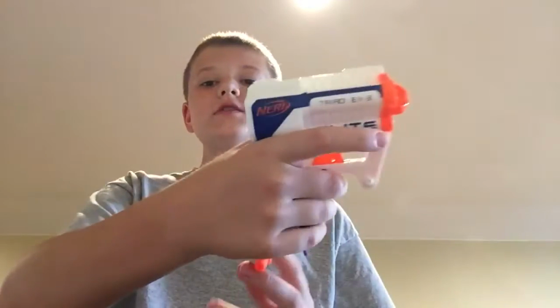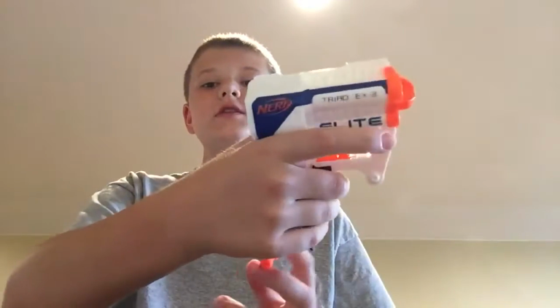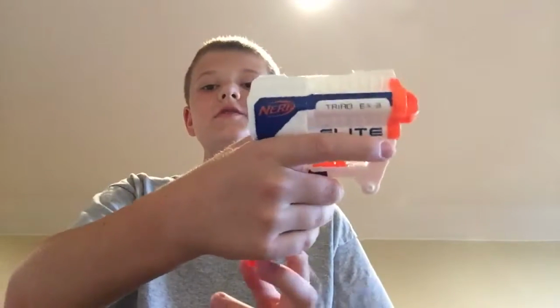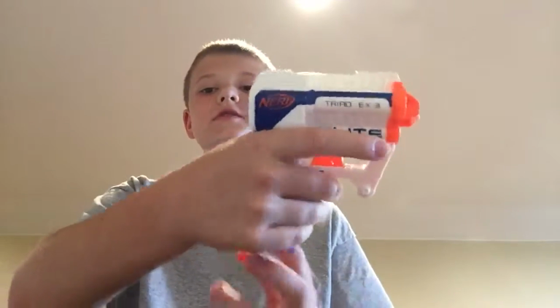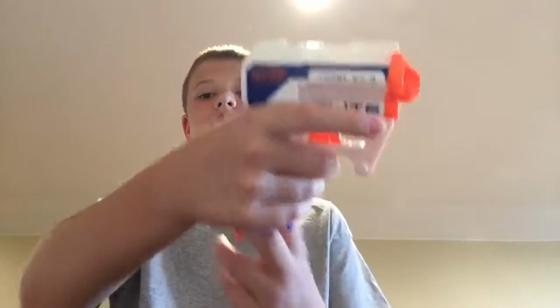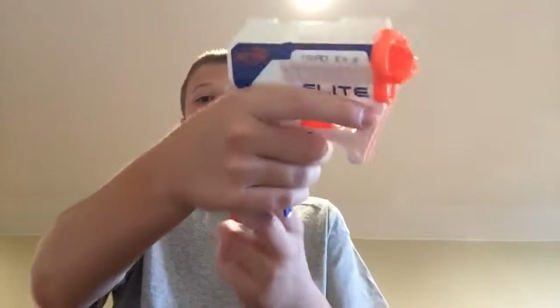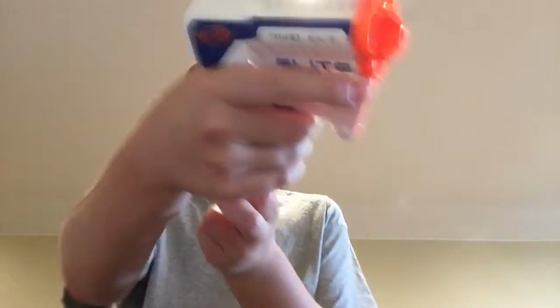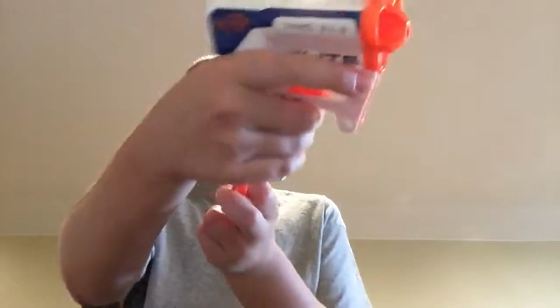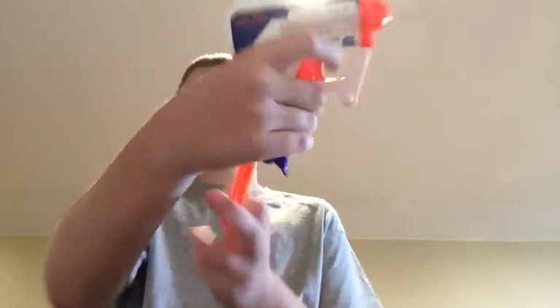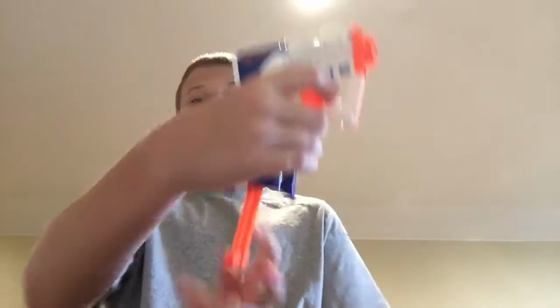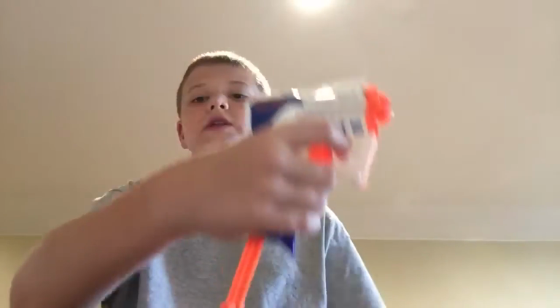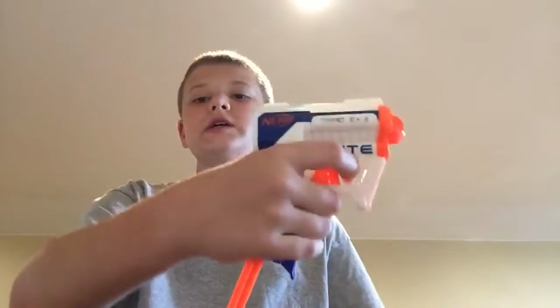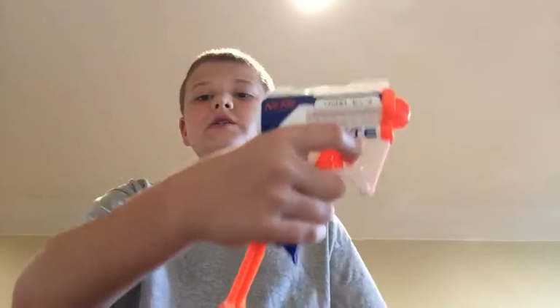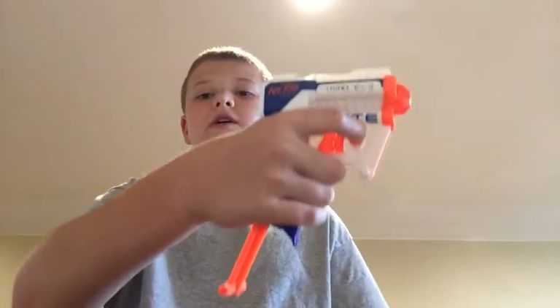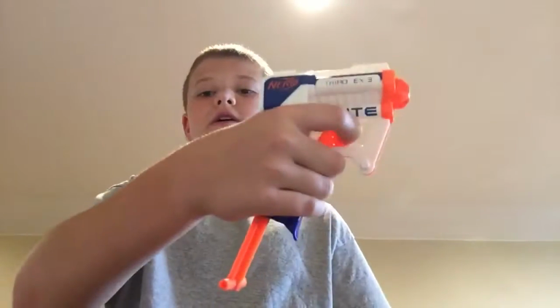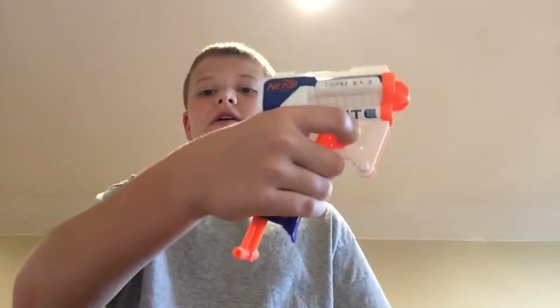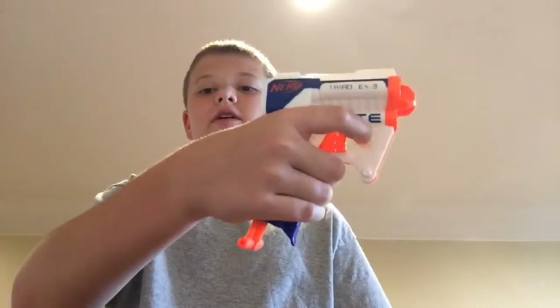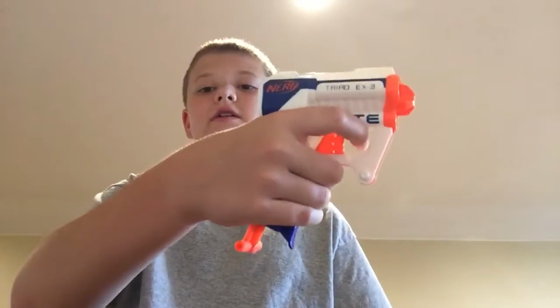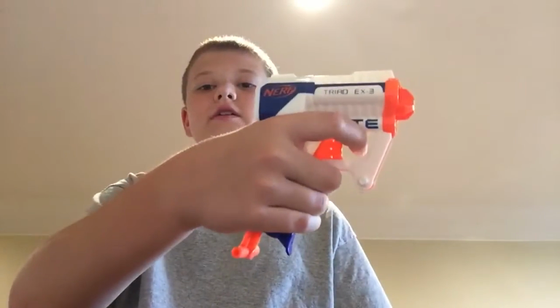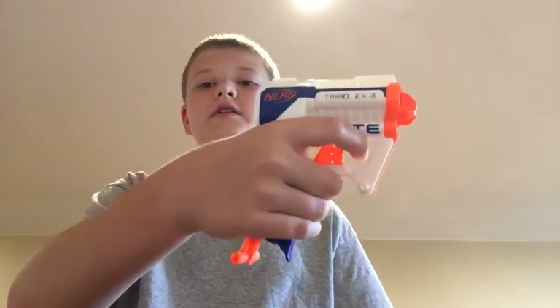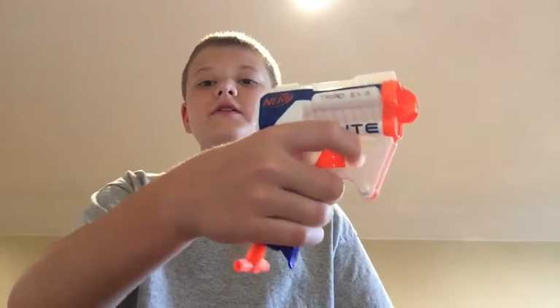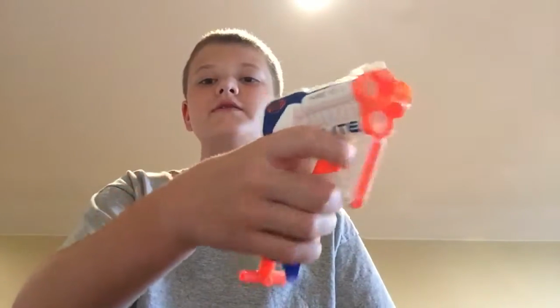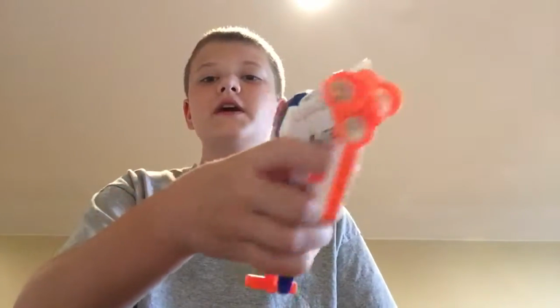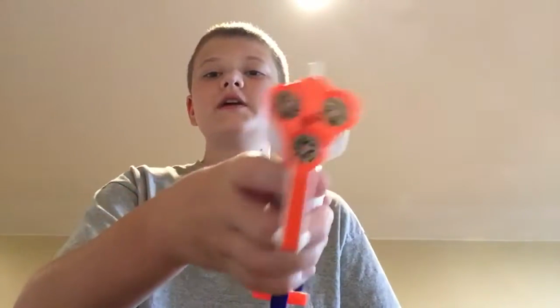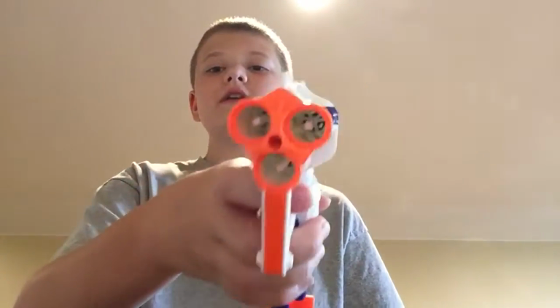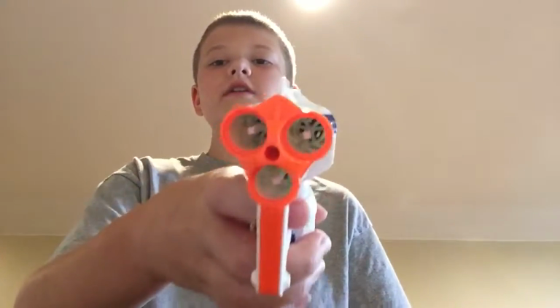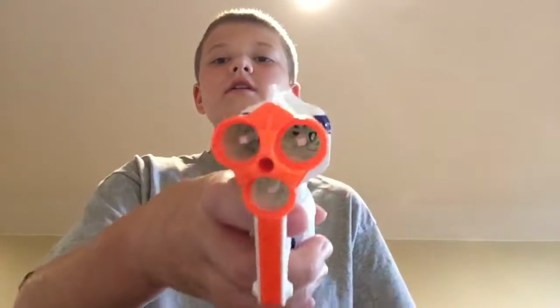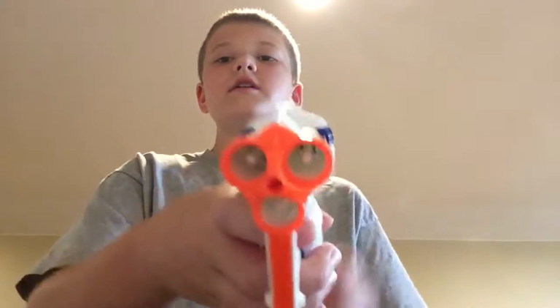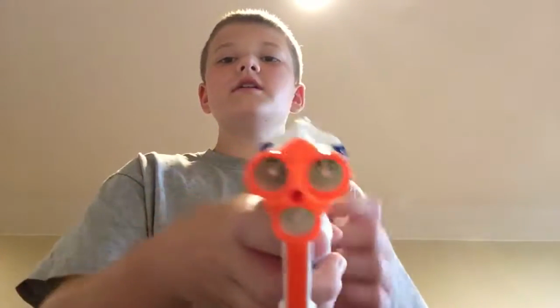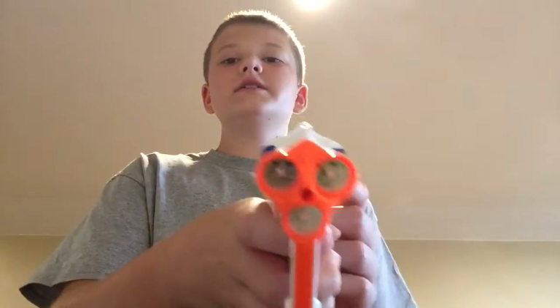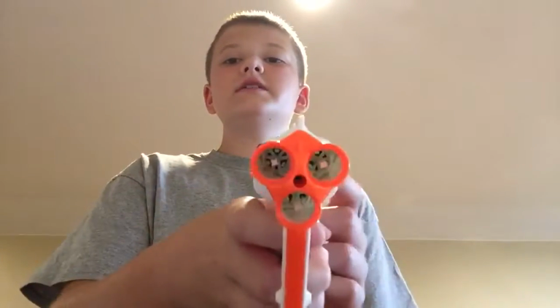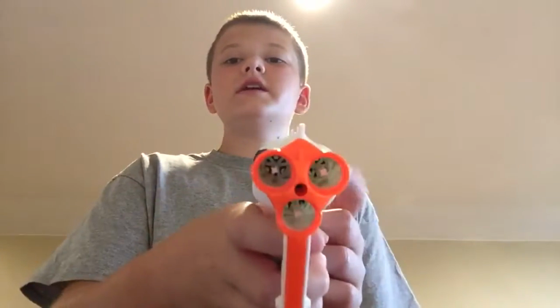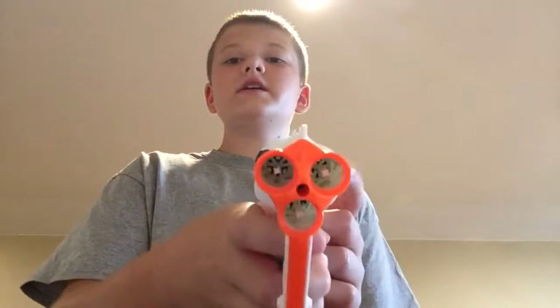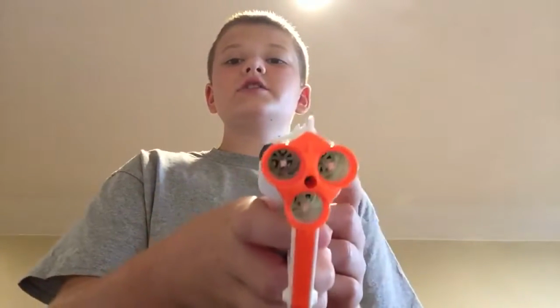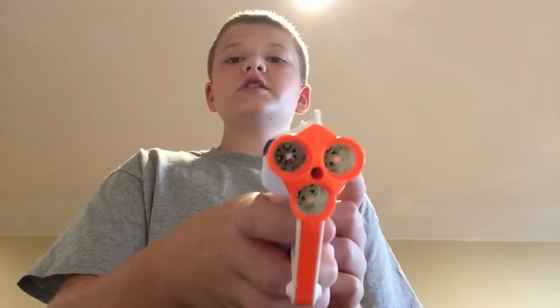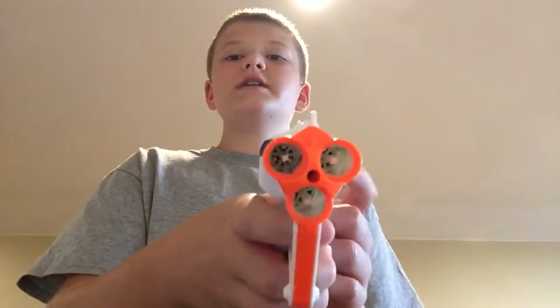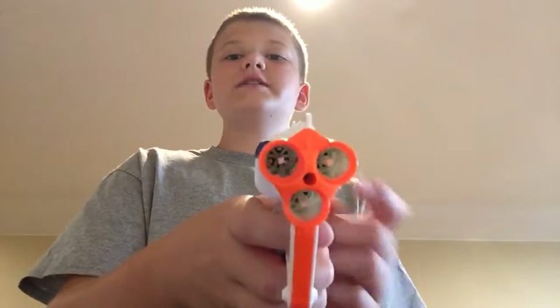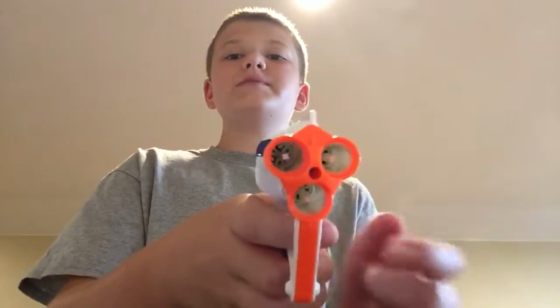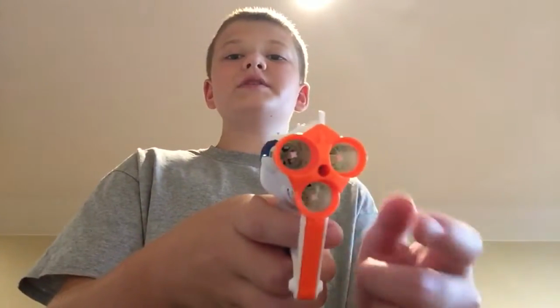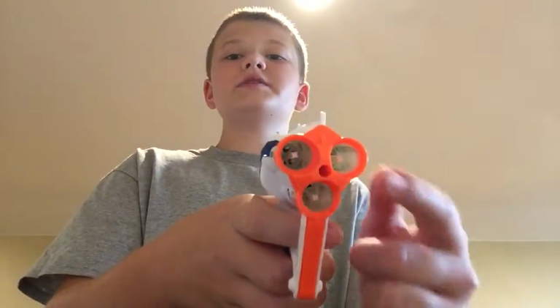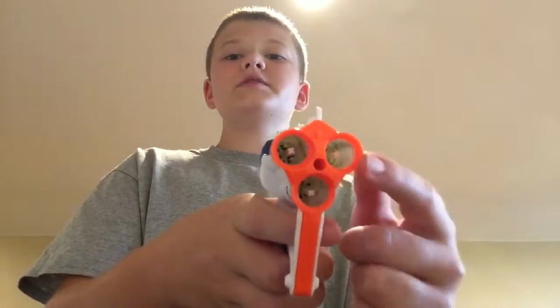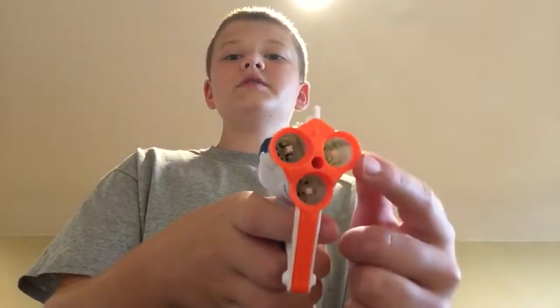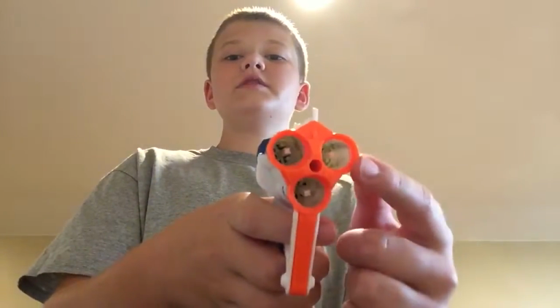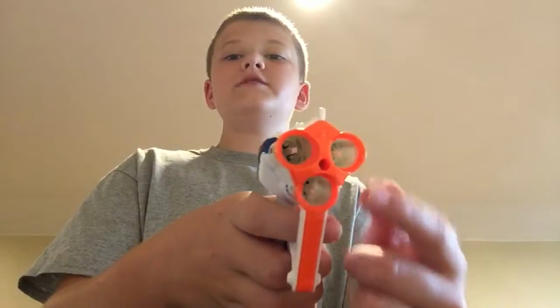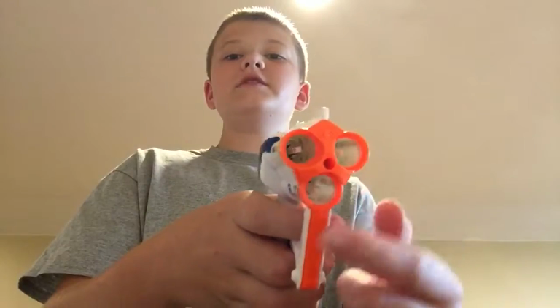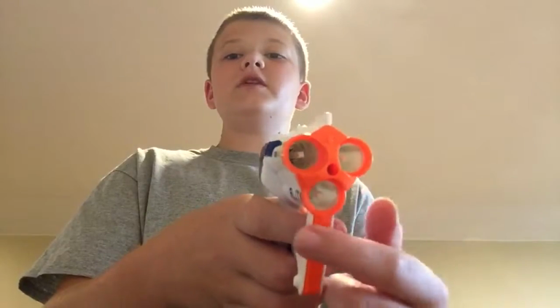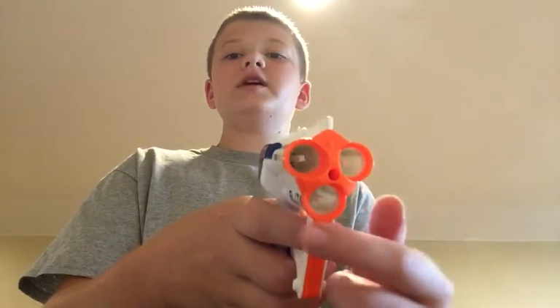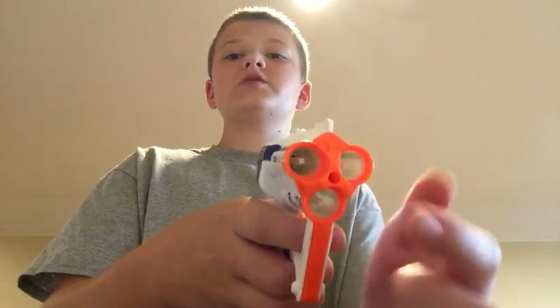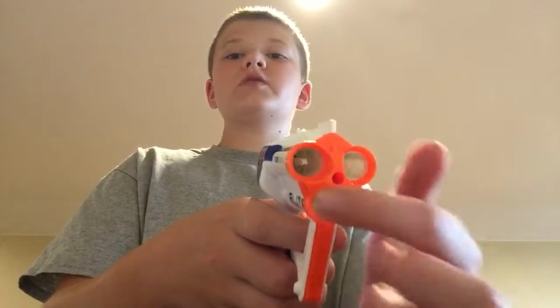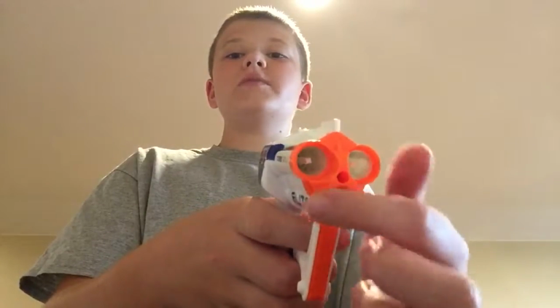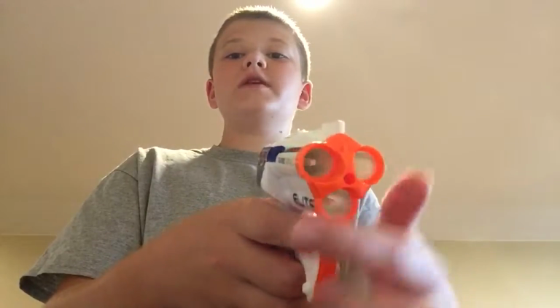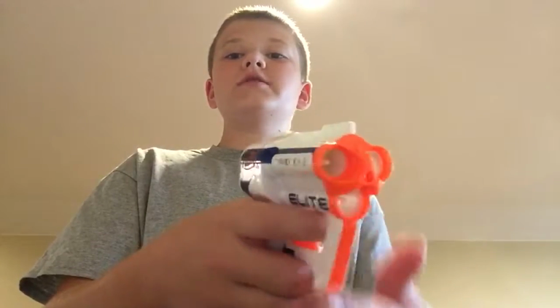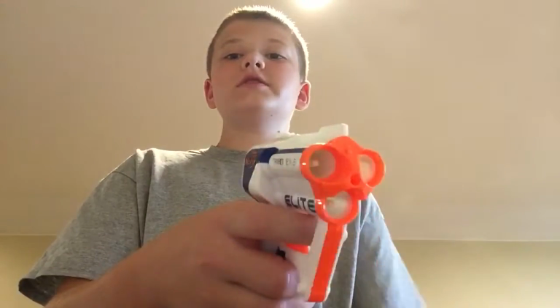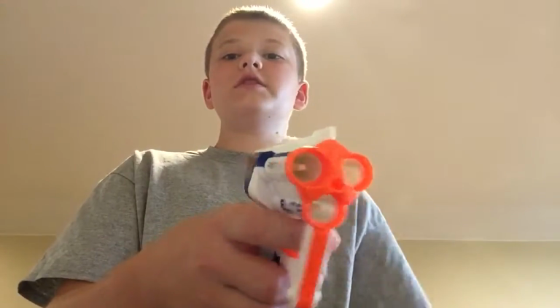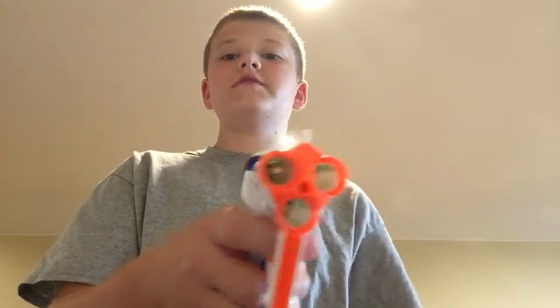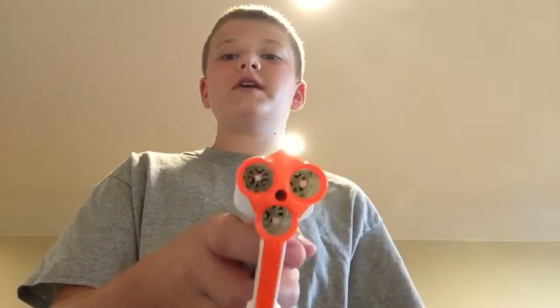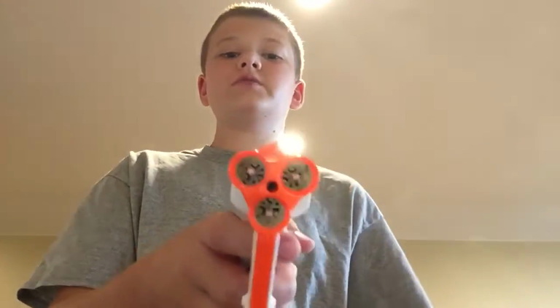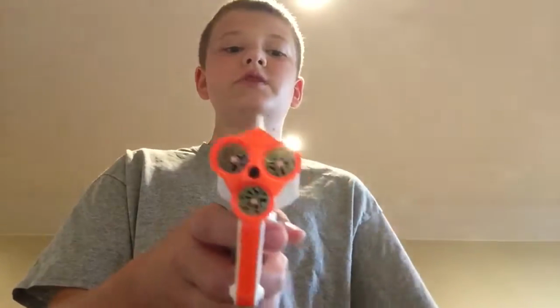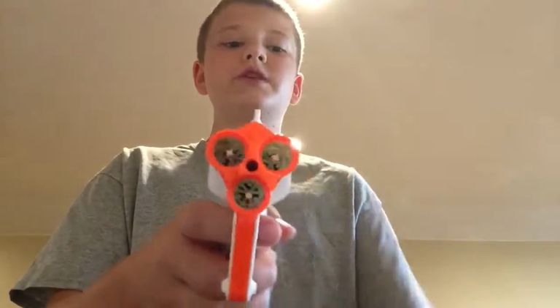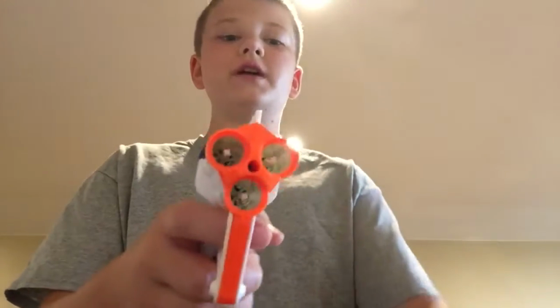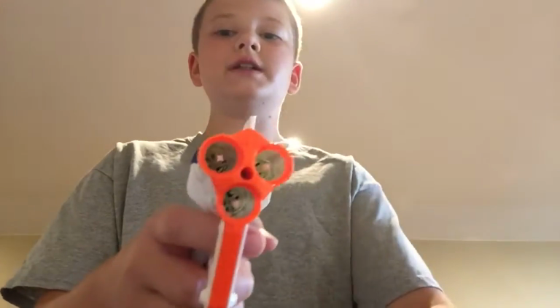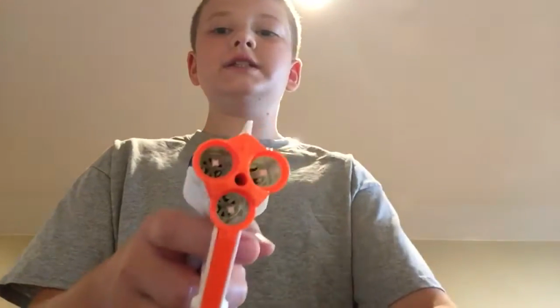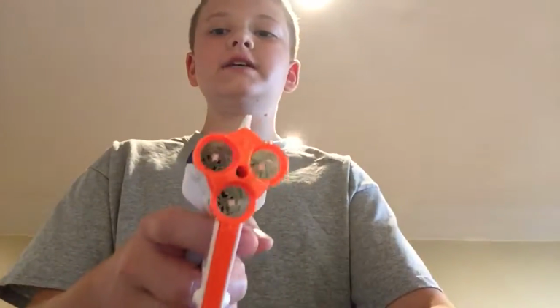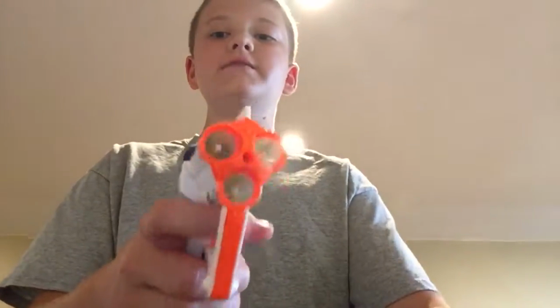To load it, you pull down the handle right here and you can fire it. It is not a shotgun pistol, even though it has three barrels. It only fires one dart at a time.